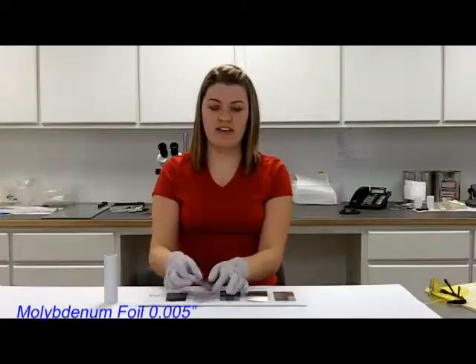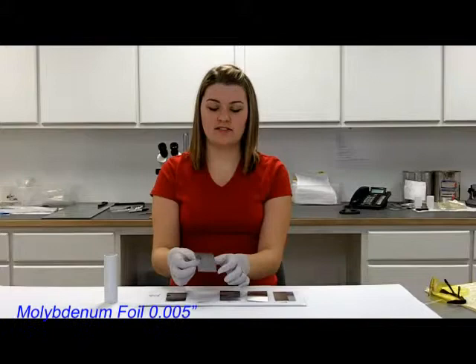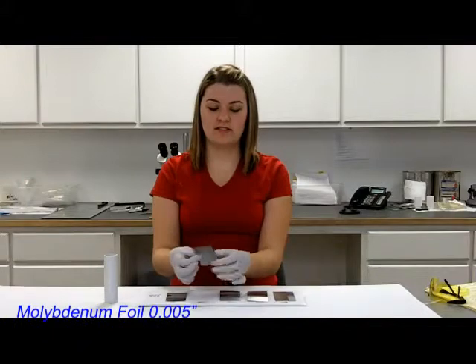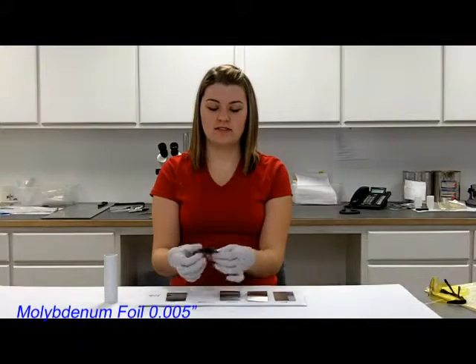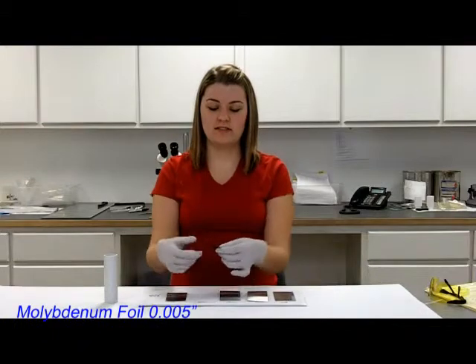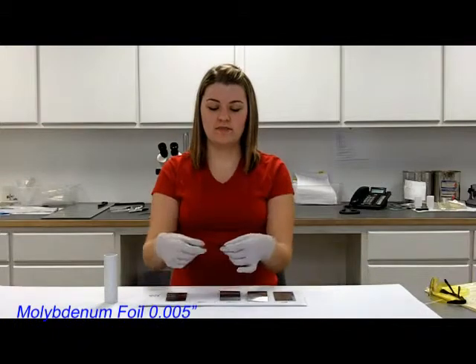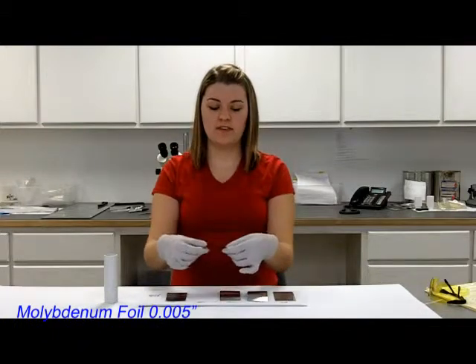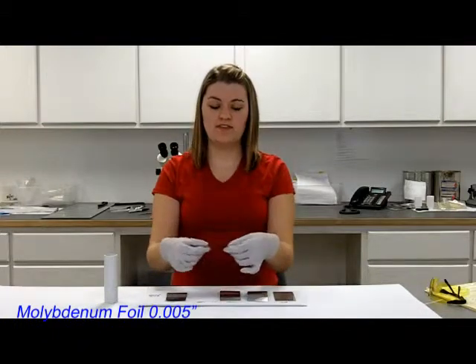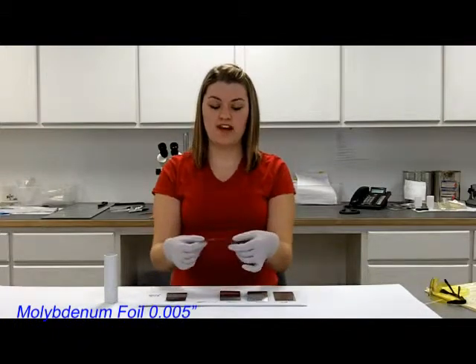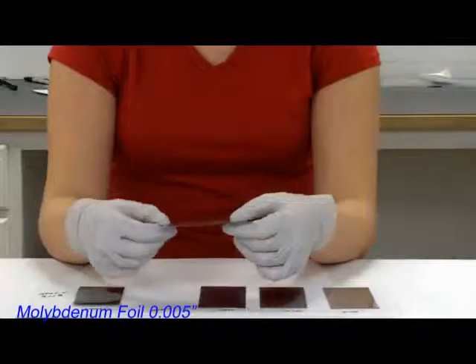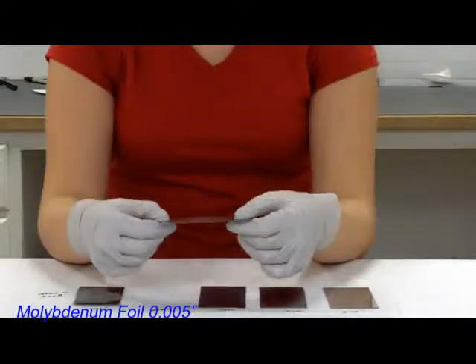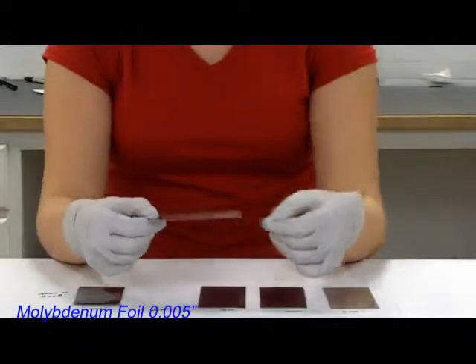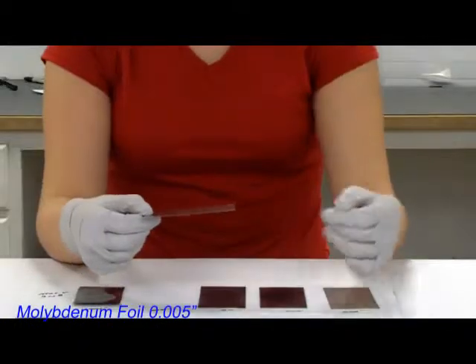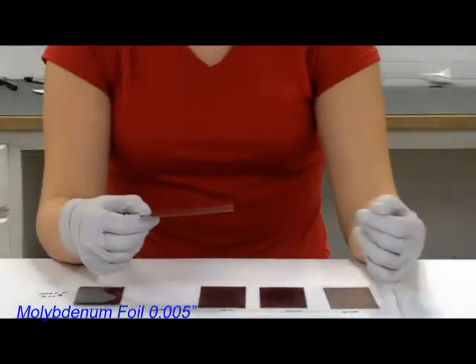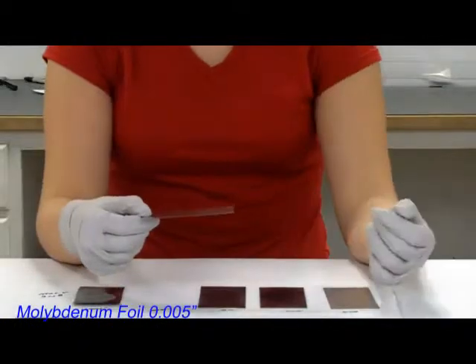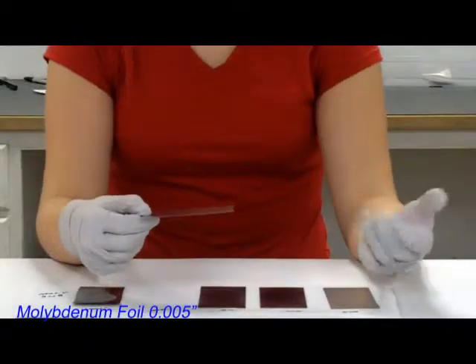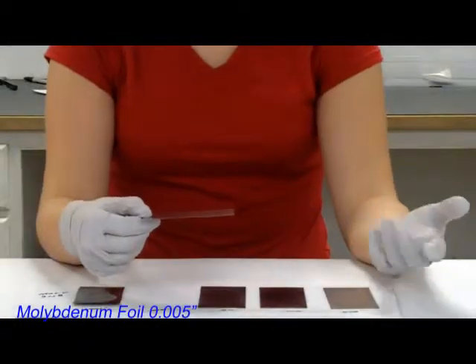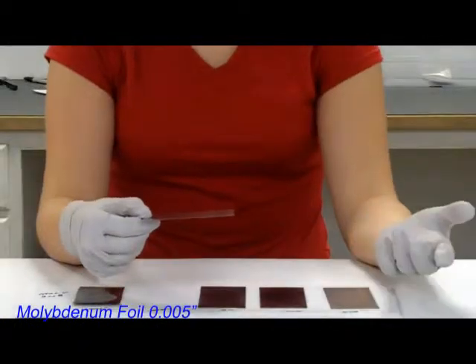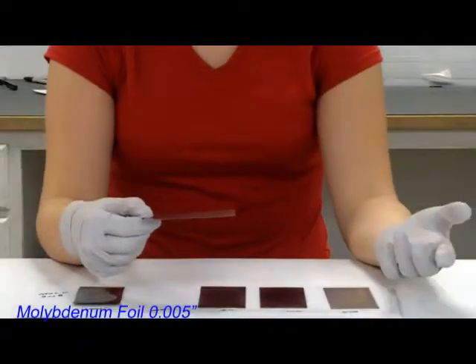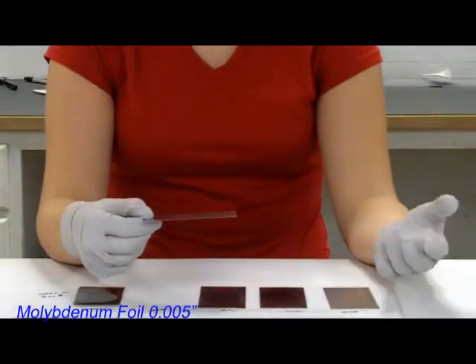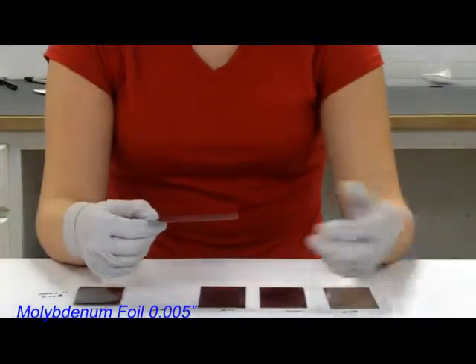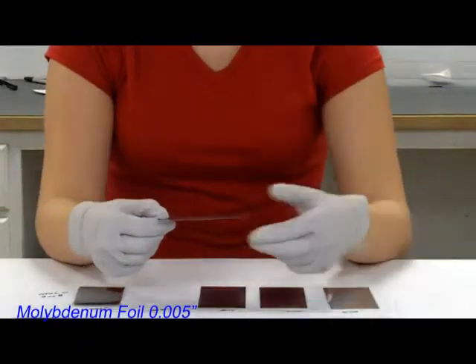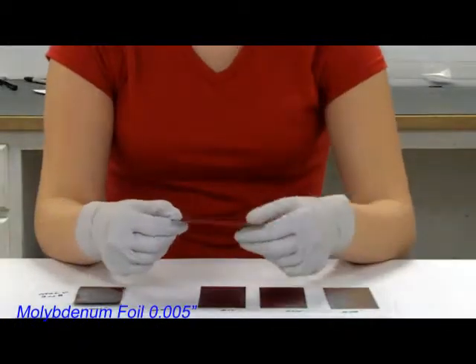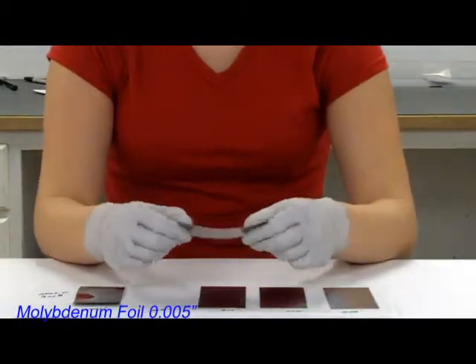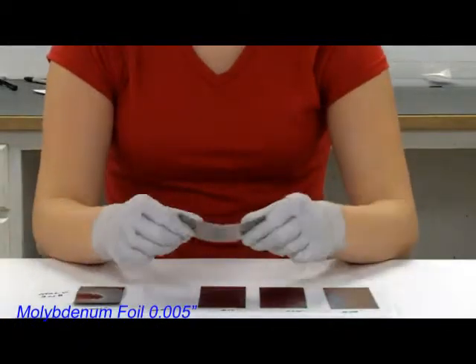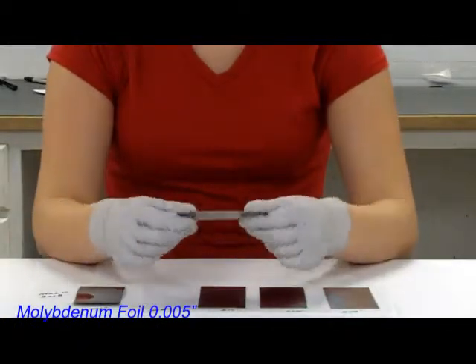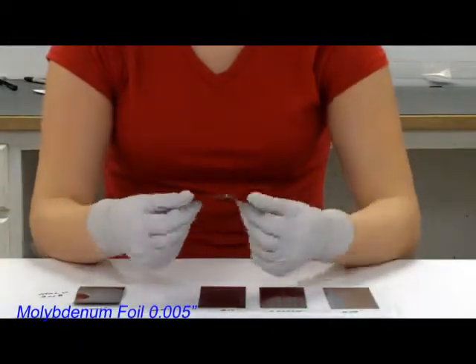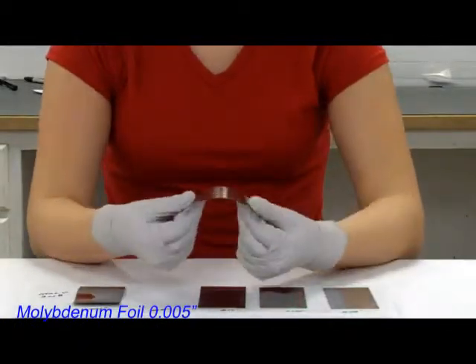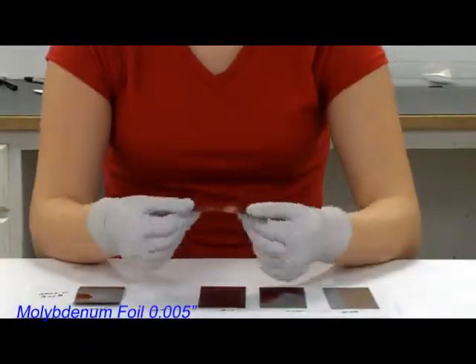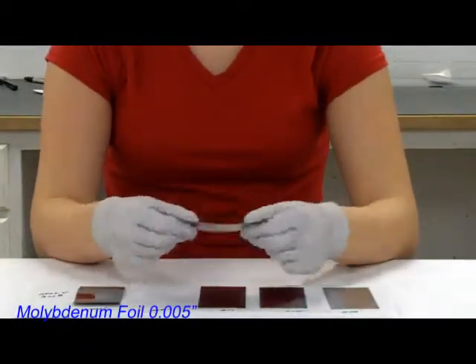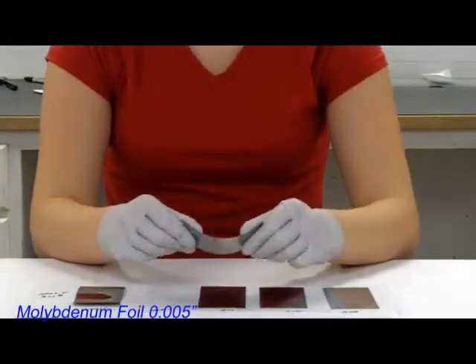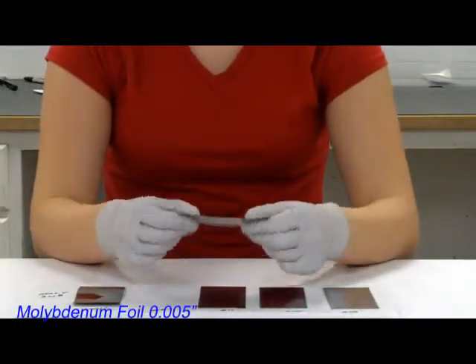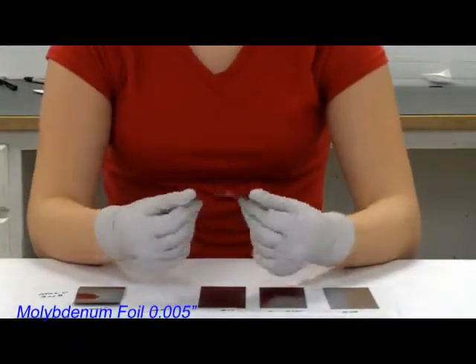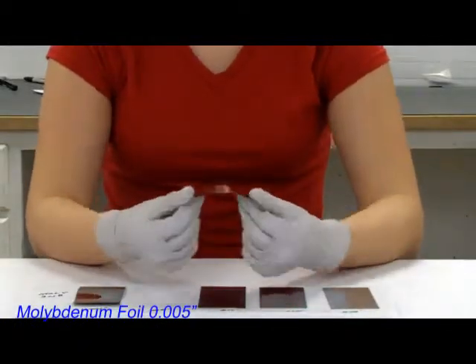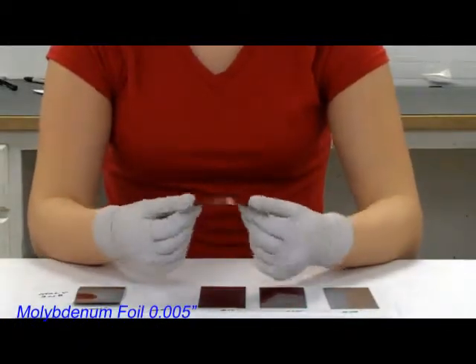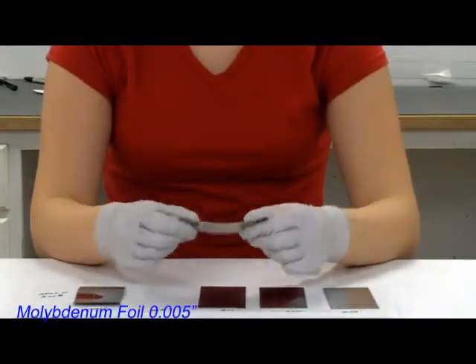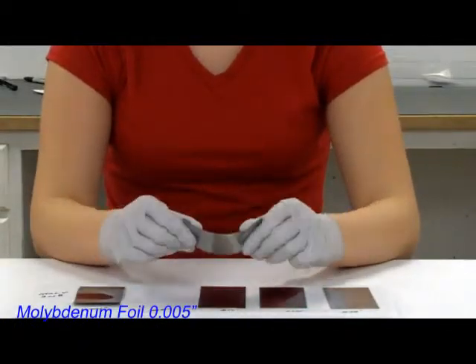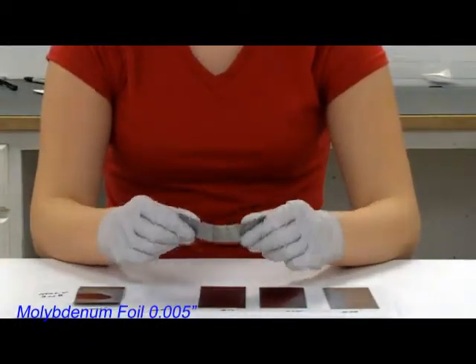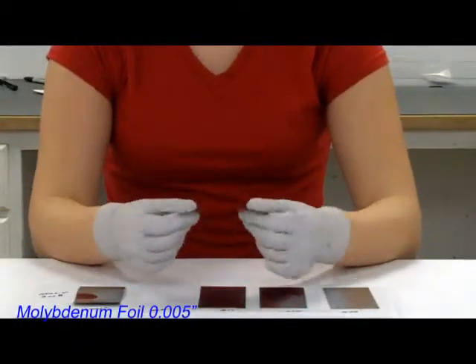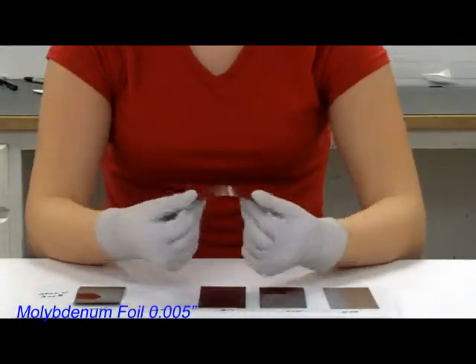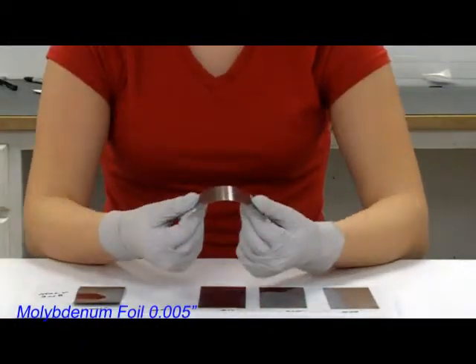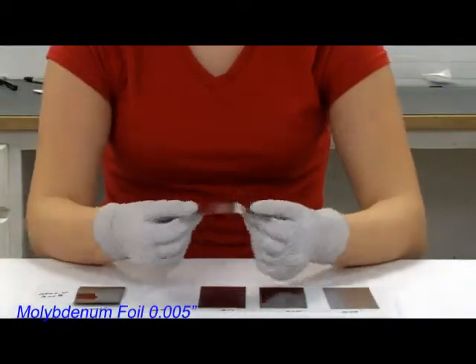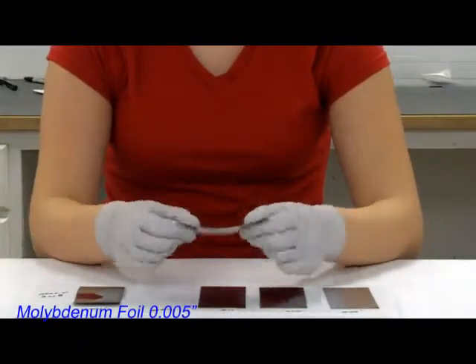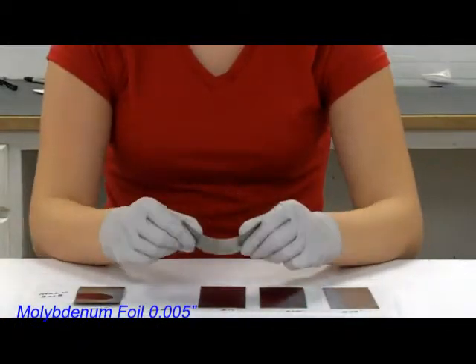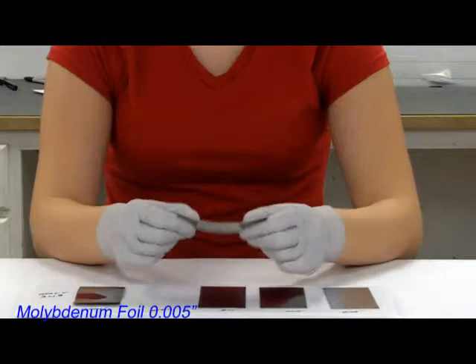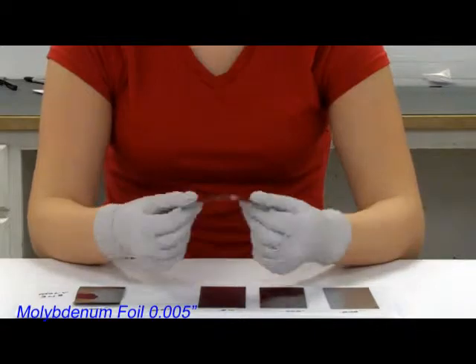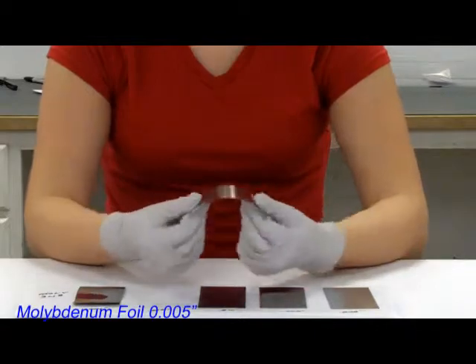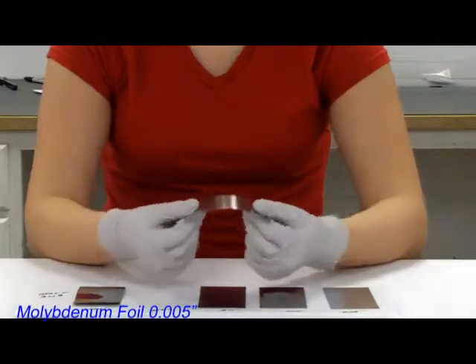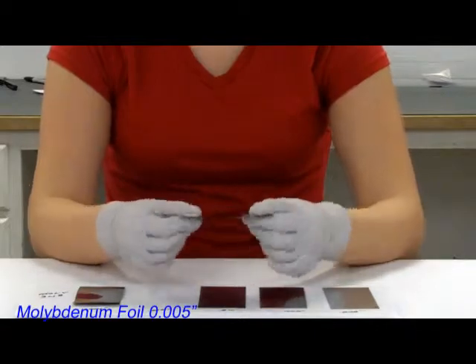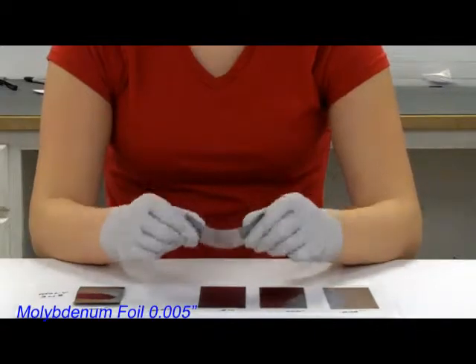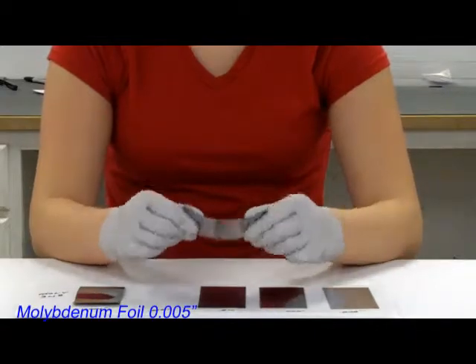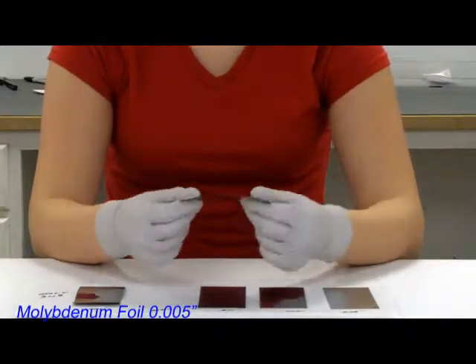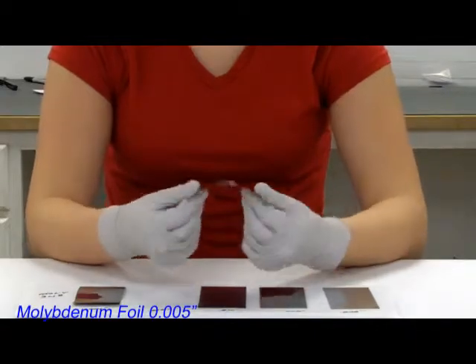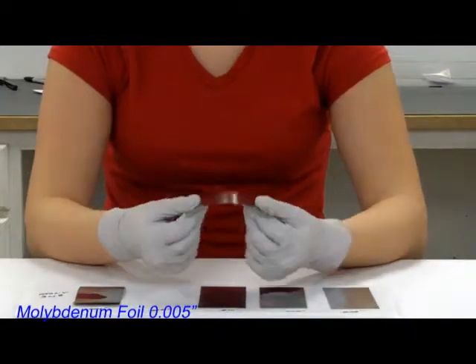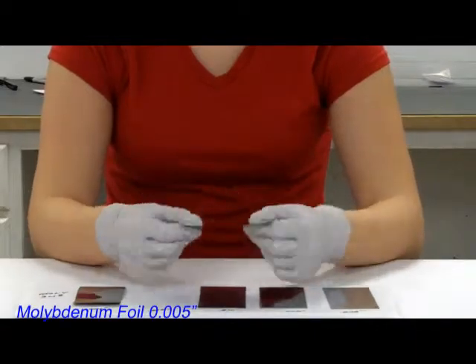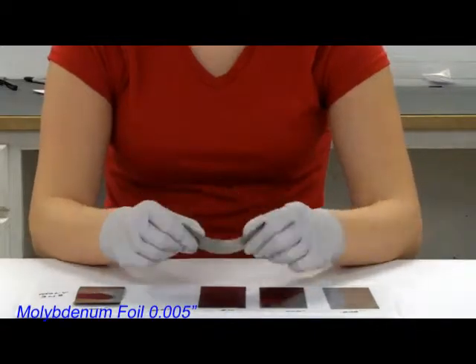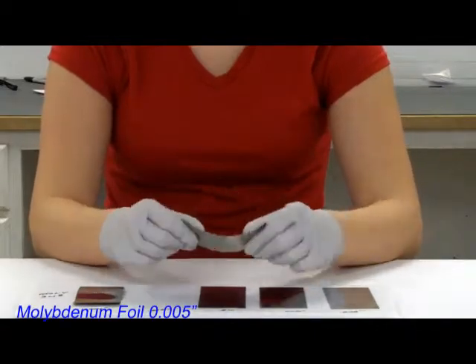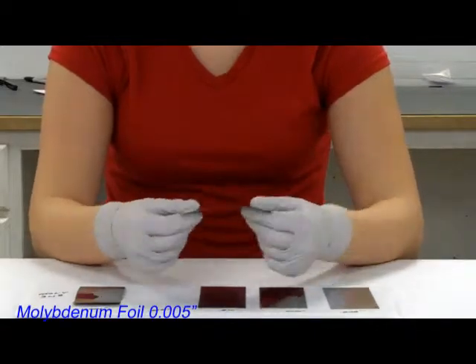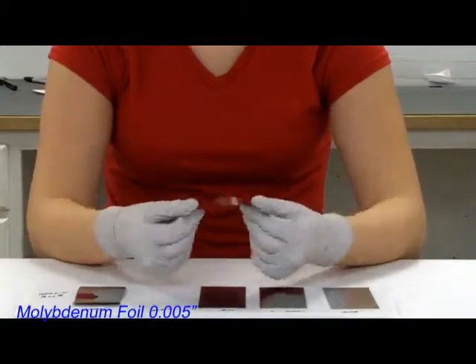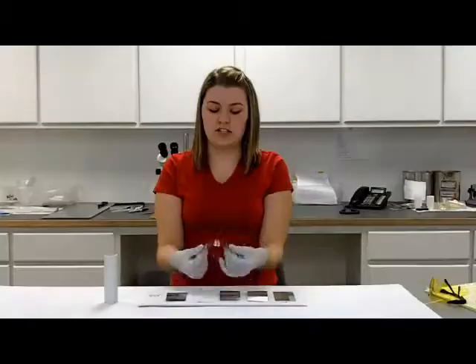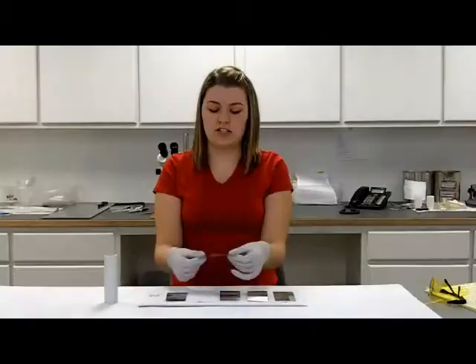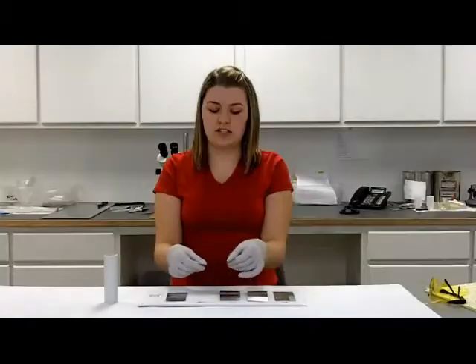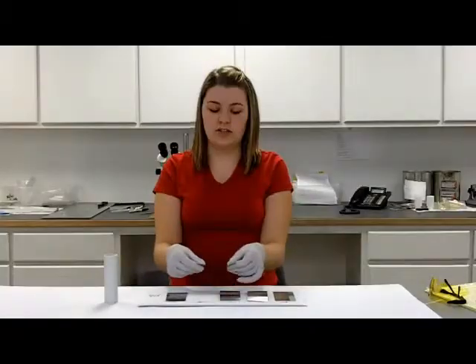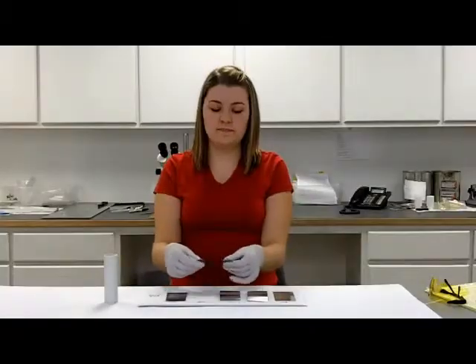5,000ths can hold itself up, and it's pretty strong. As I flex it back and forth, it flexes easily, but you do have to put a little bit more pressure onto it.